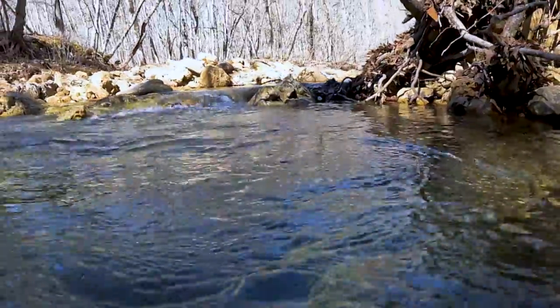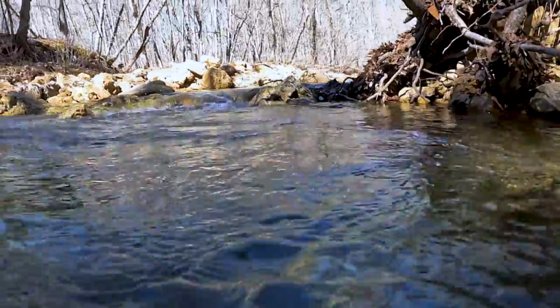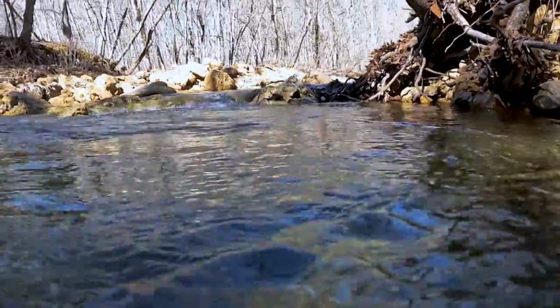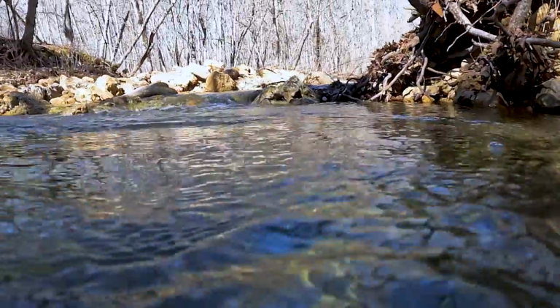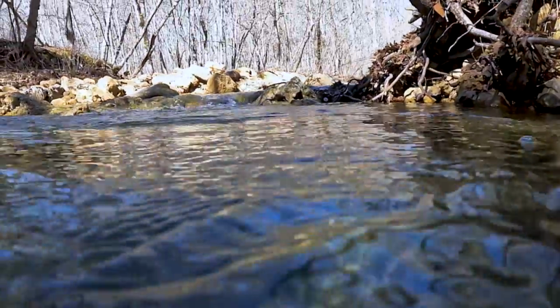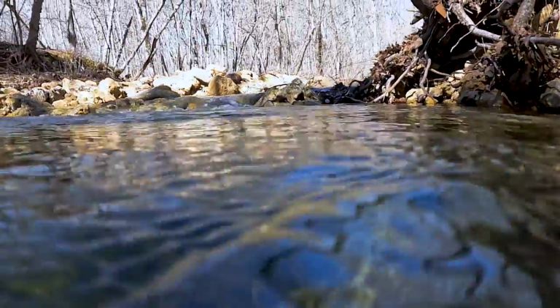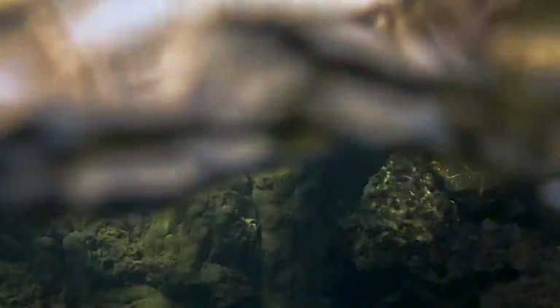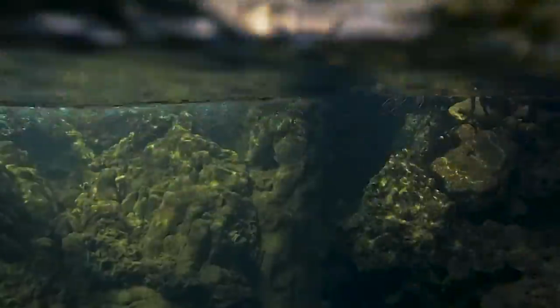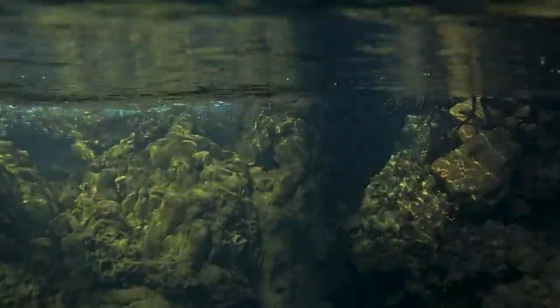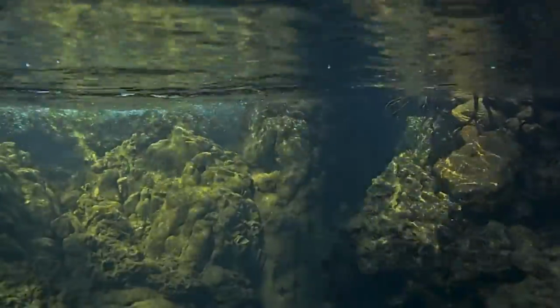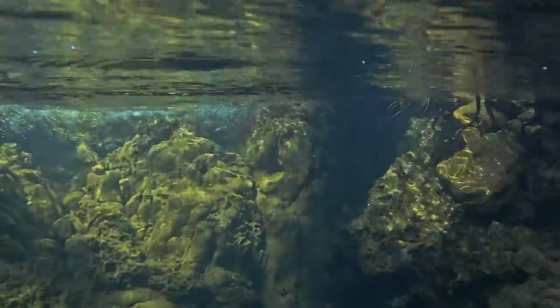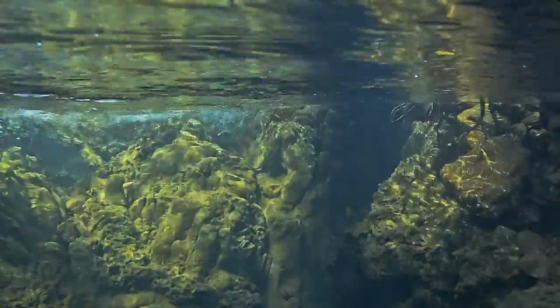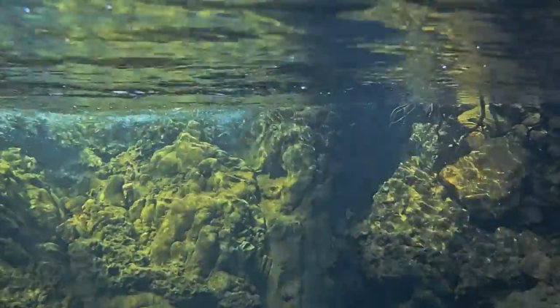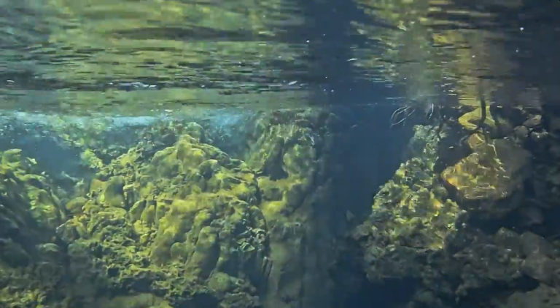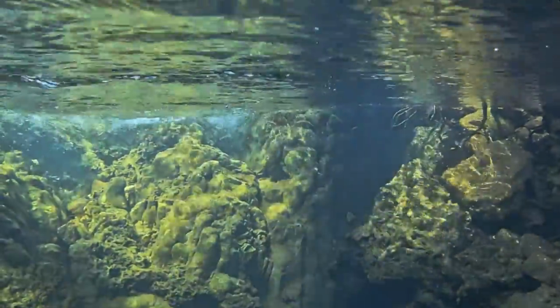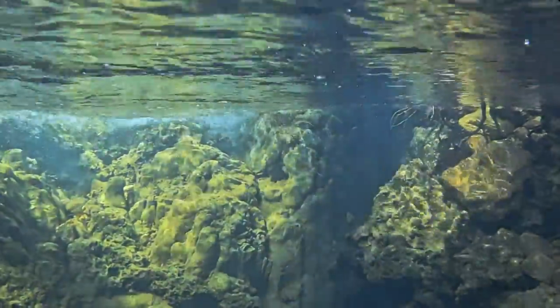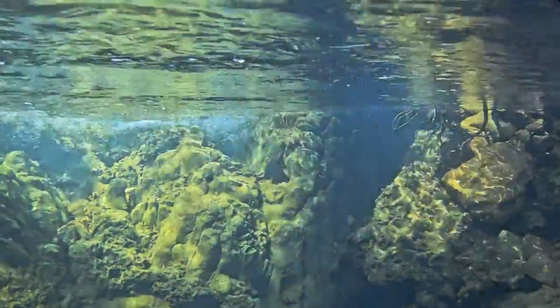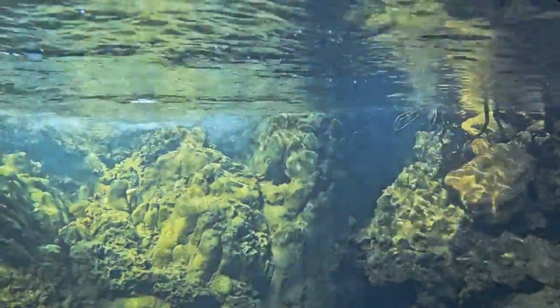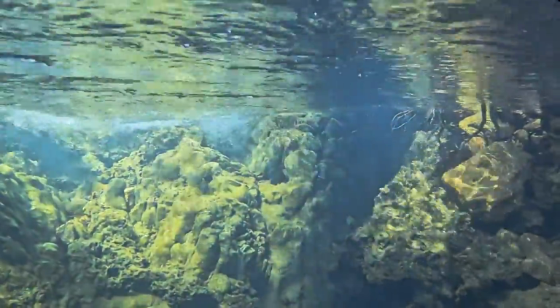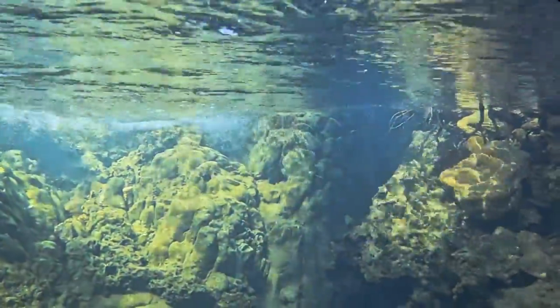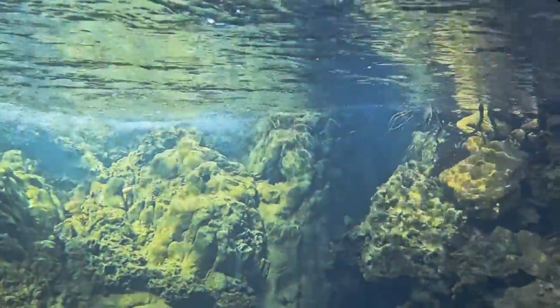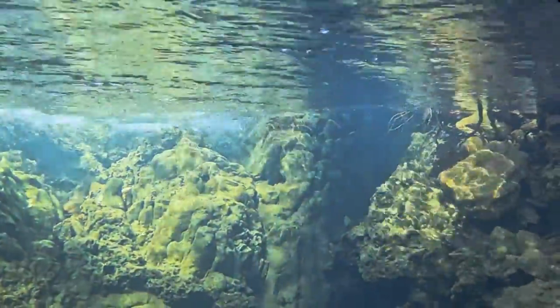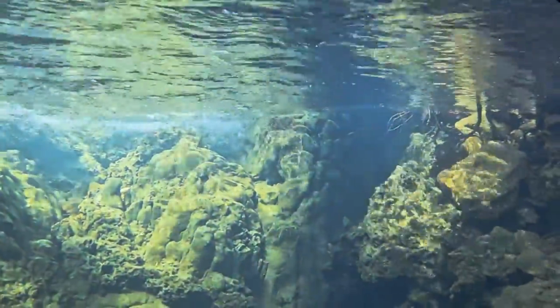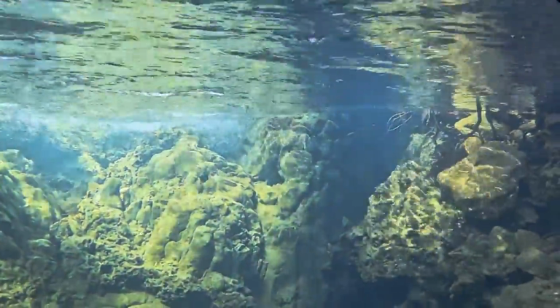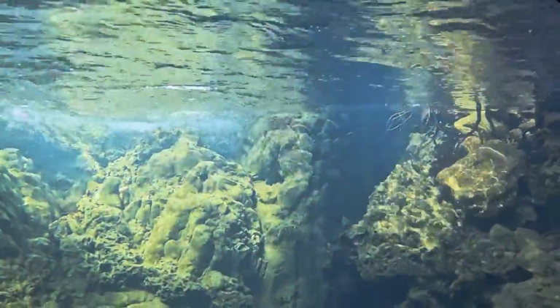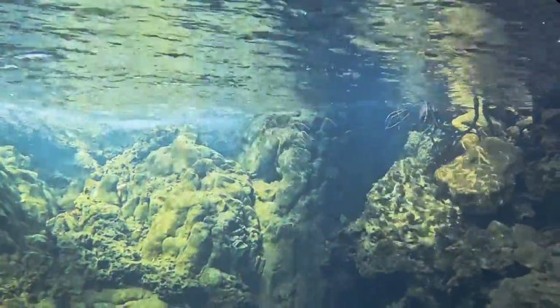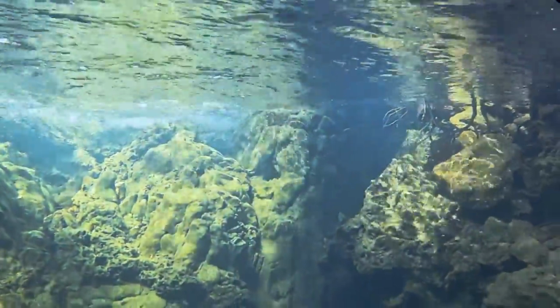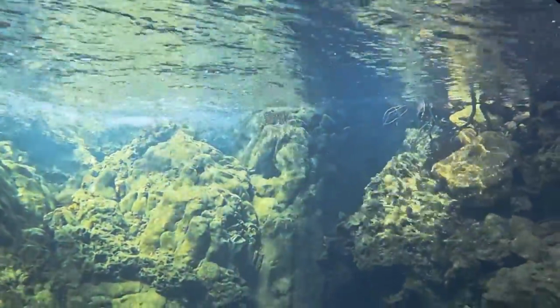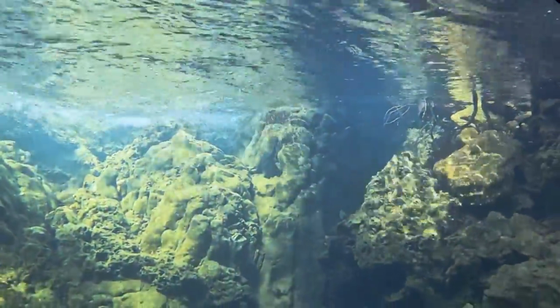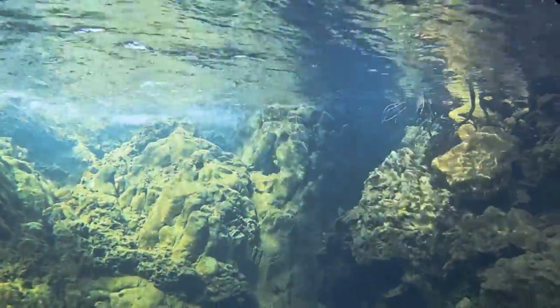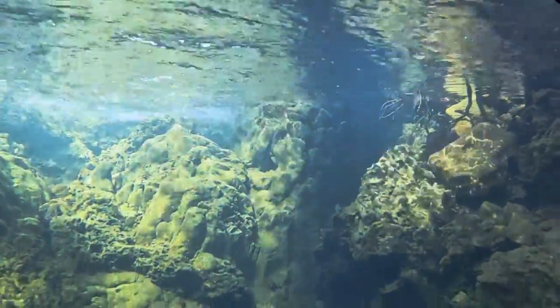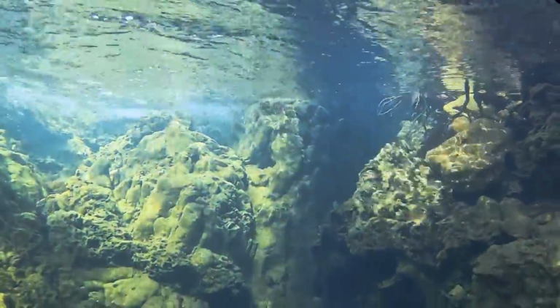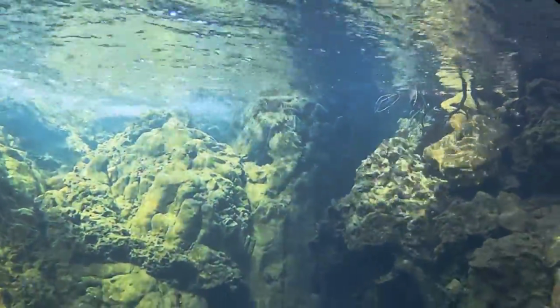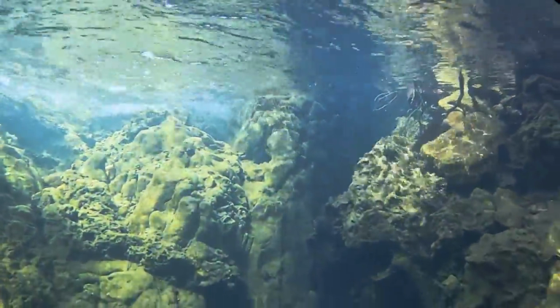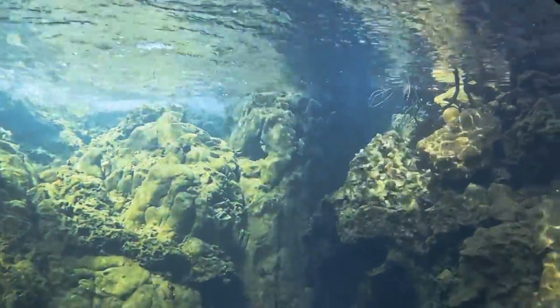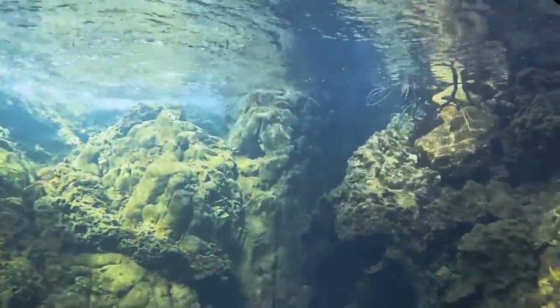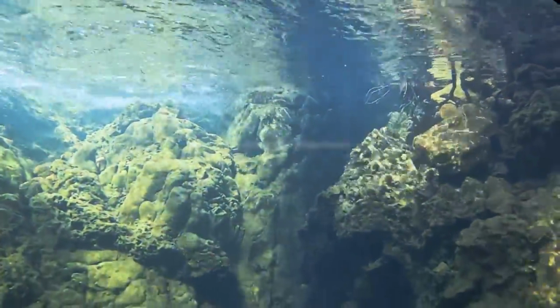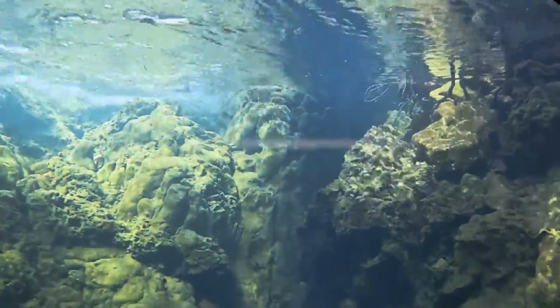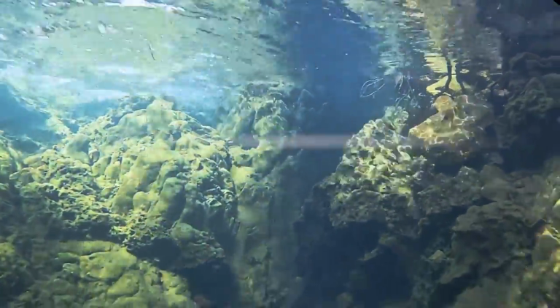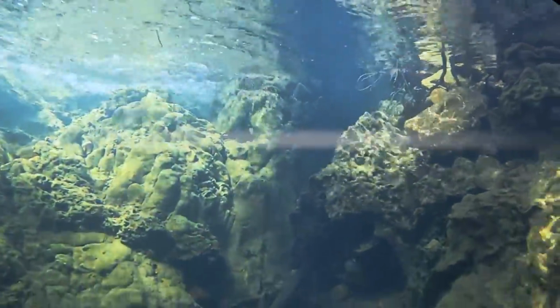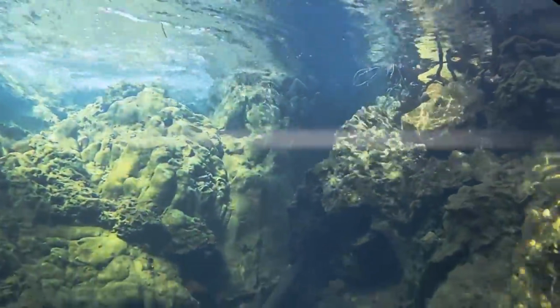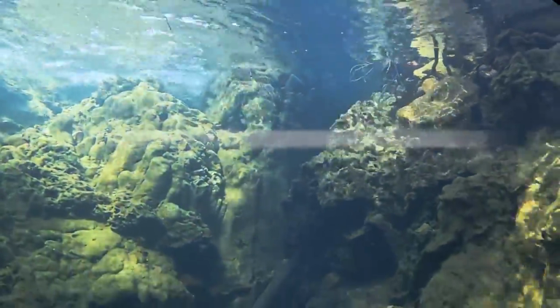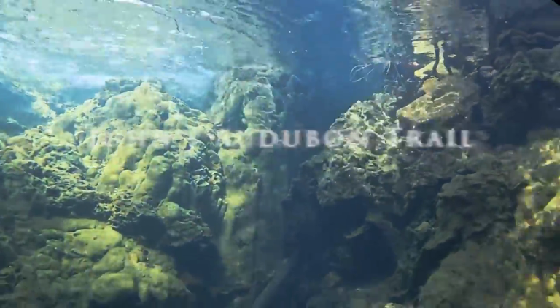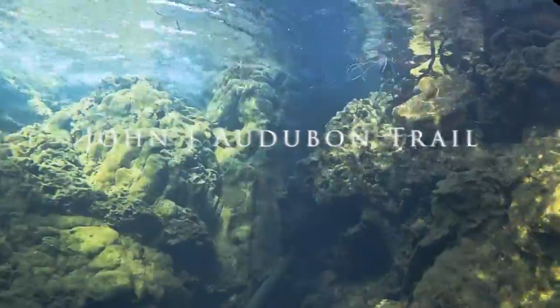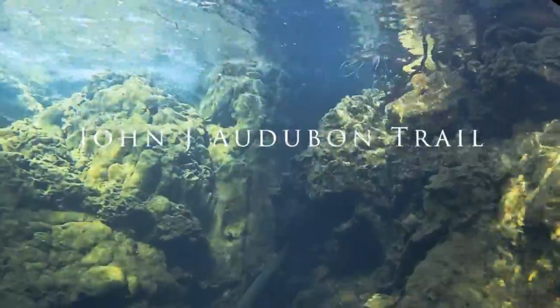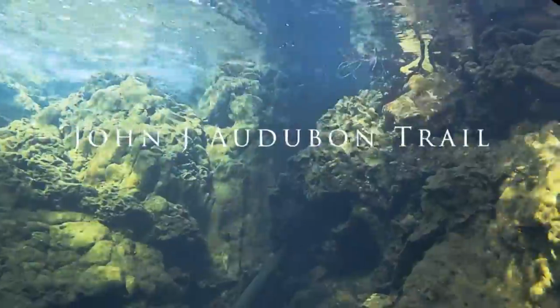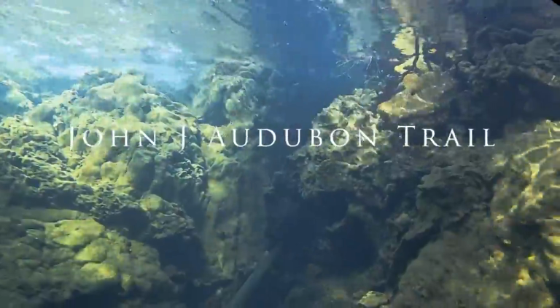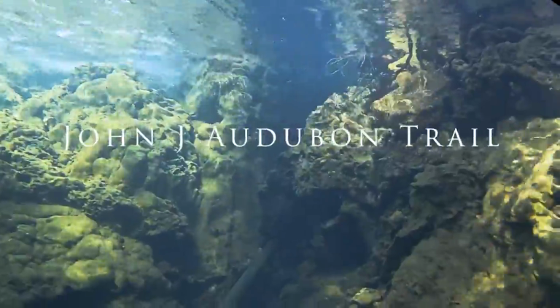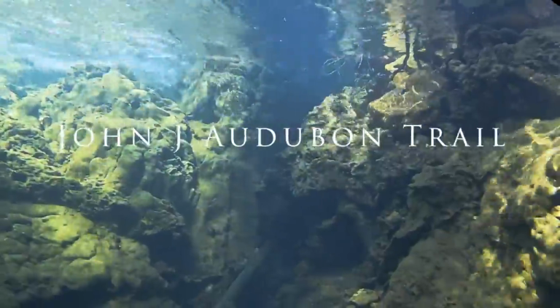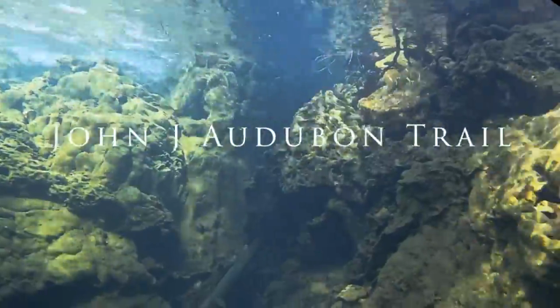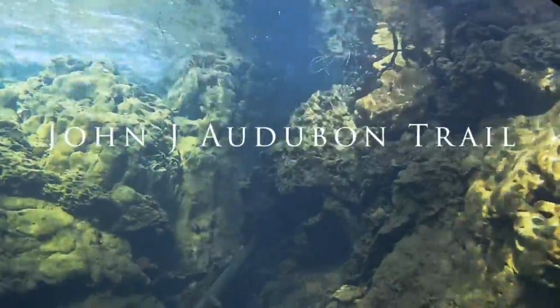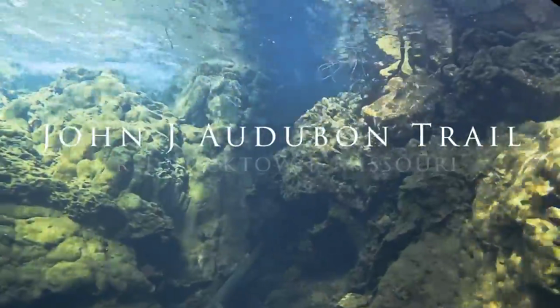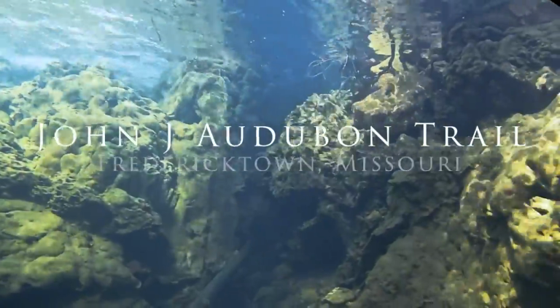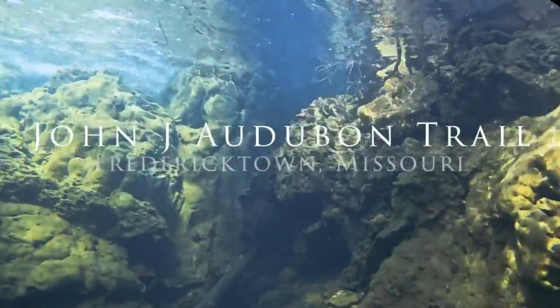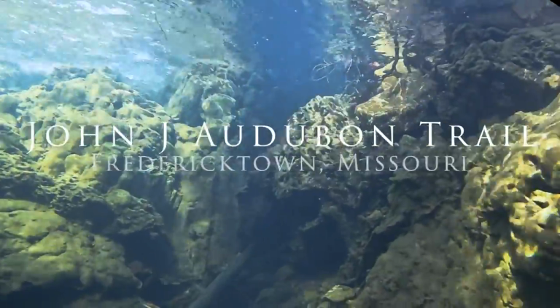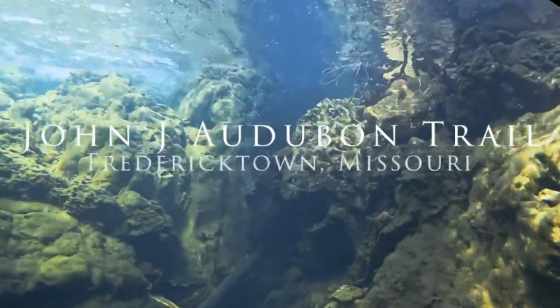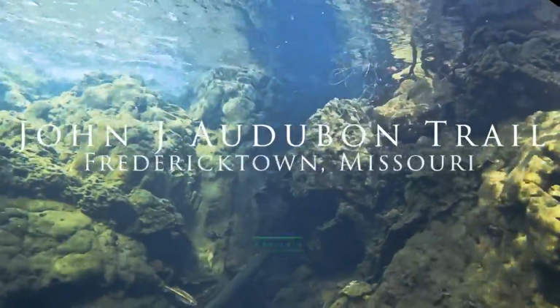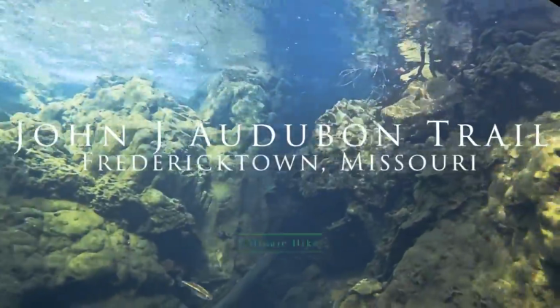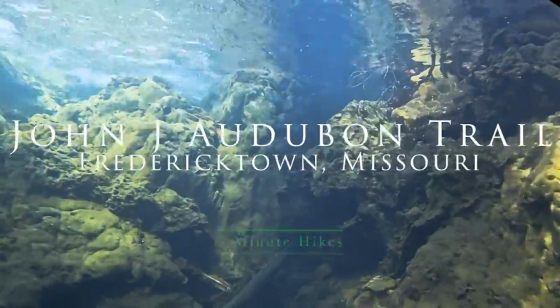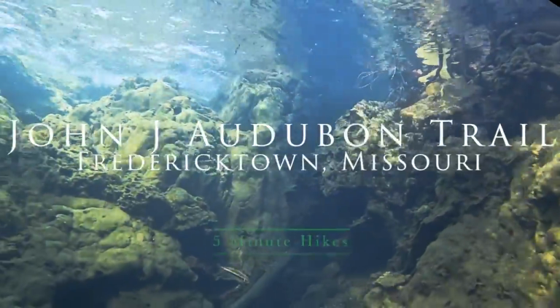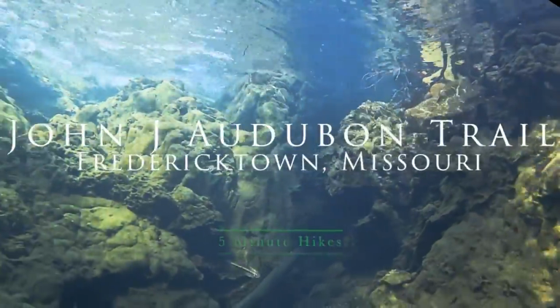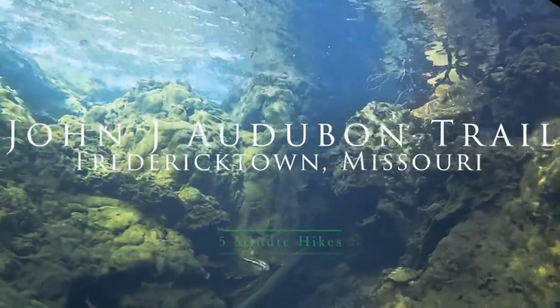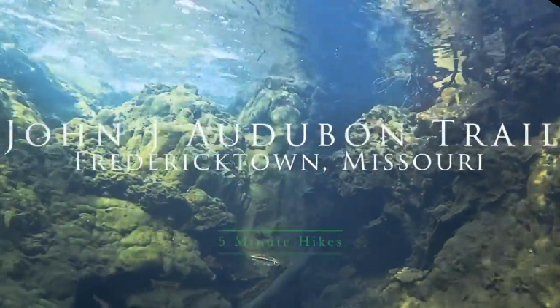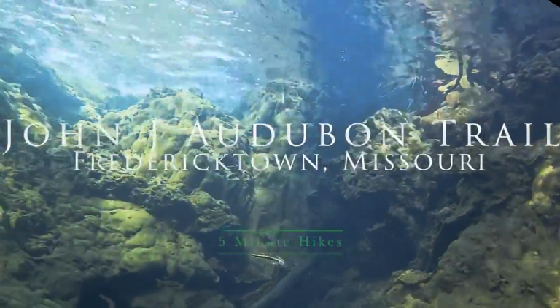Welcome back to the channel. In this hike, we went to John J Audubon Trail out of Frederictown, Missouri.